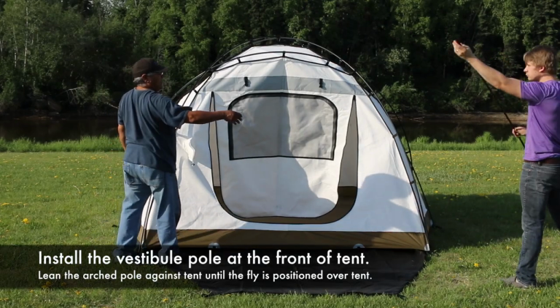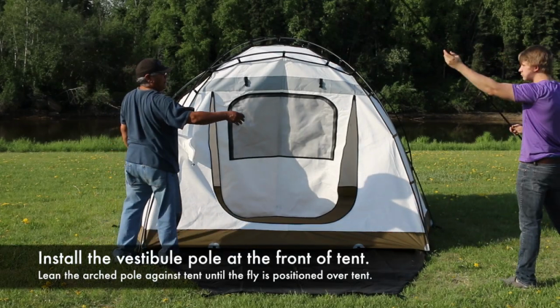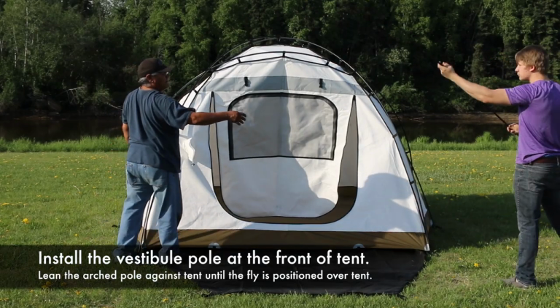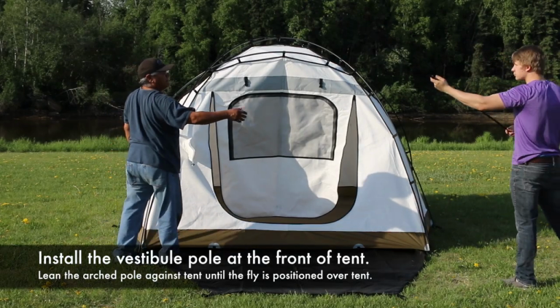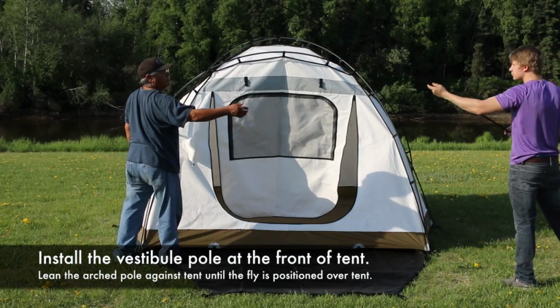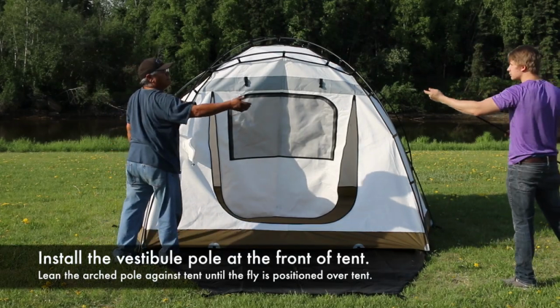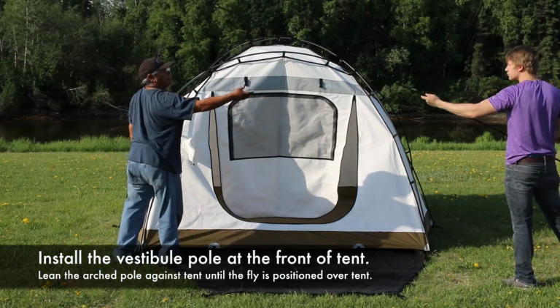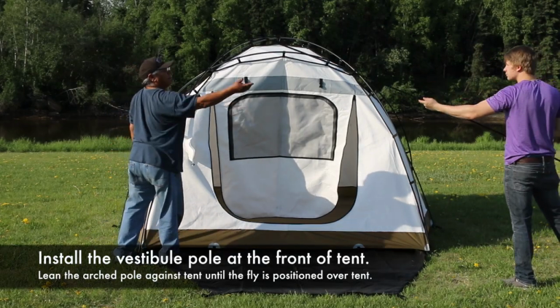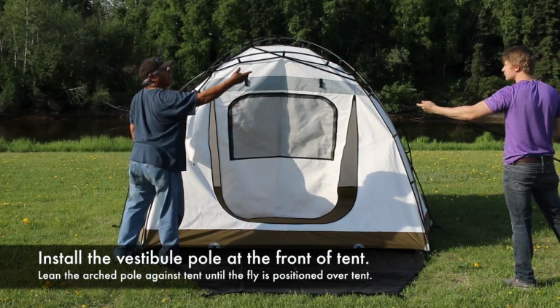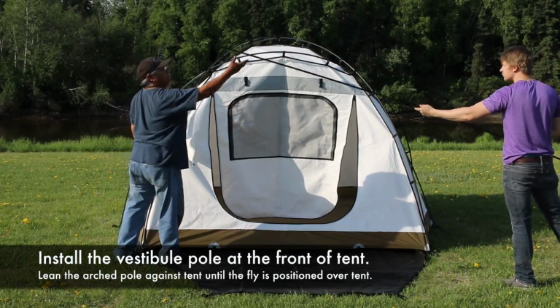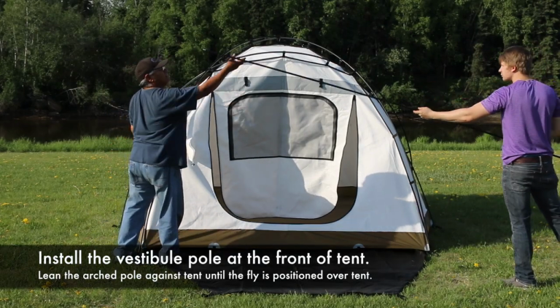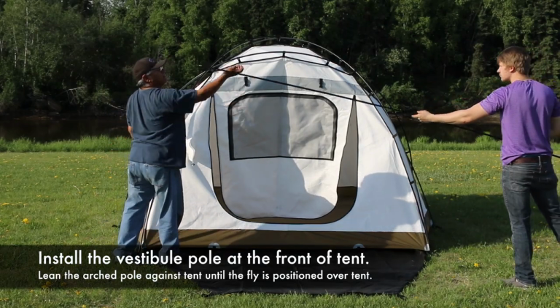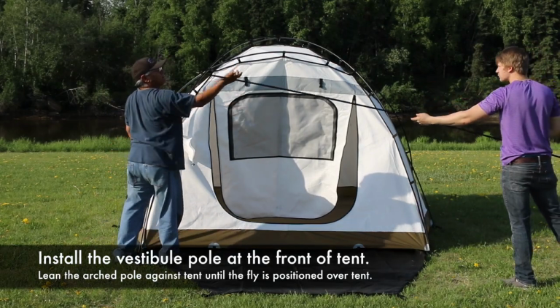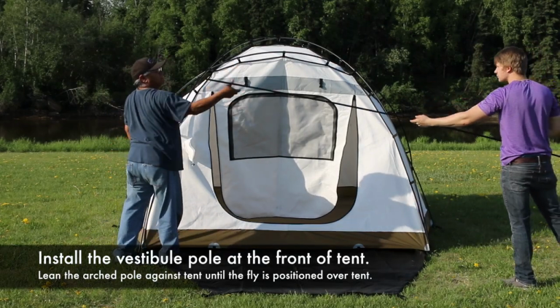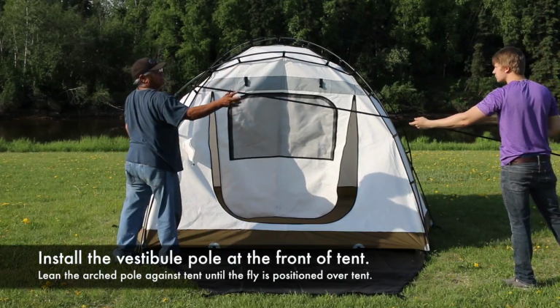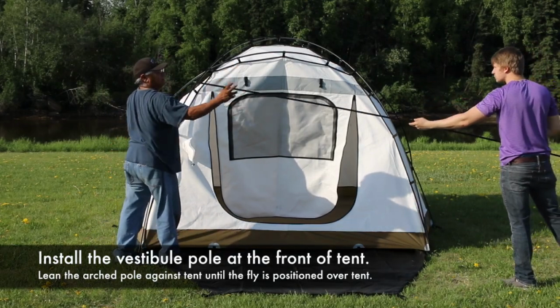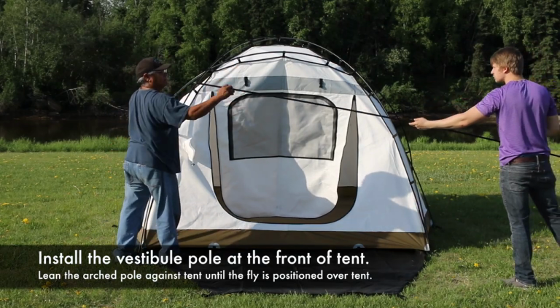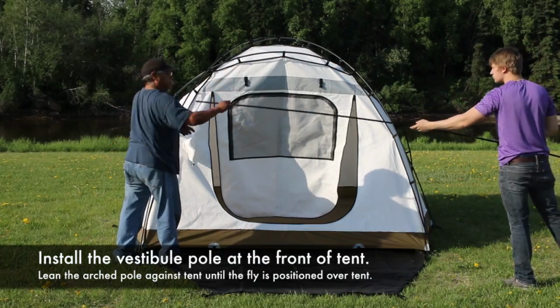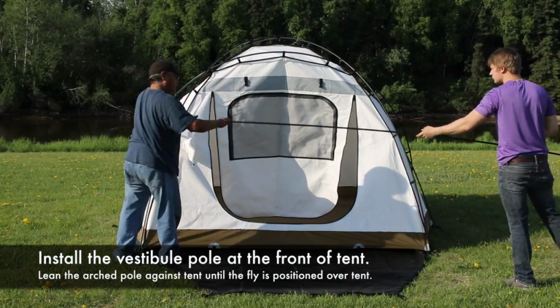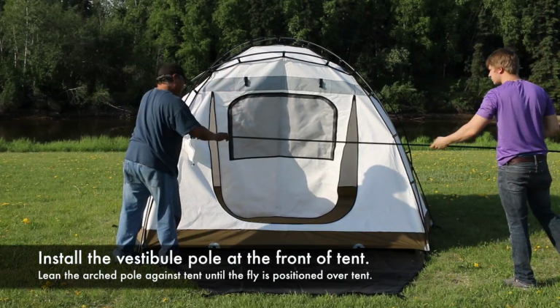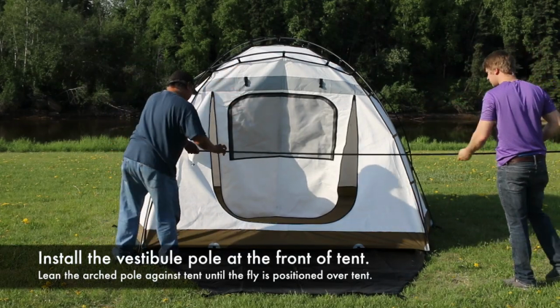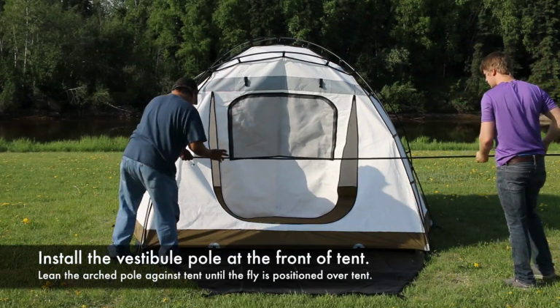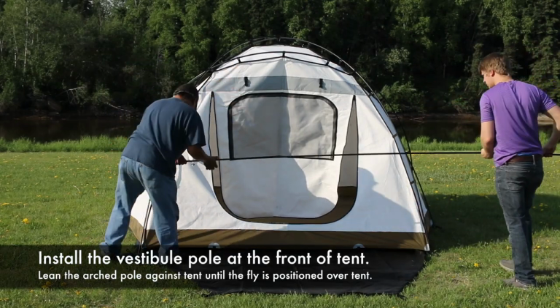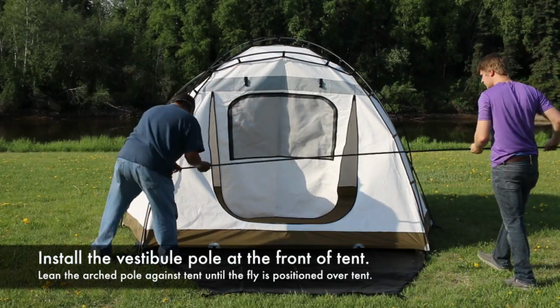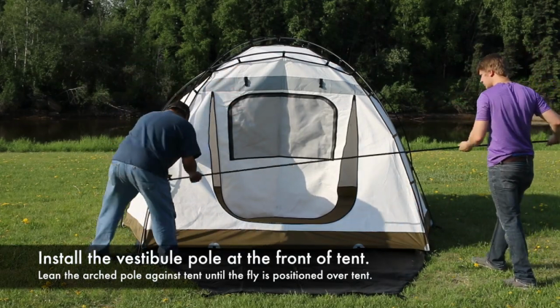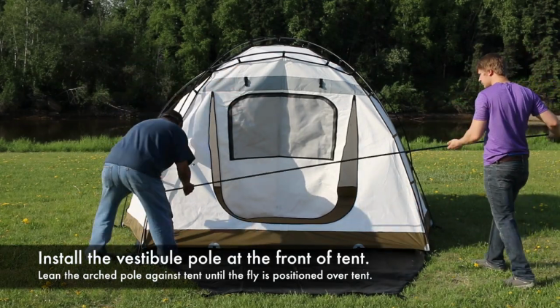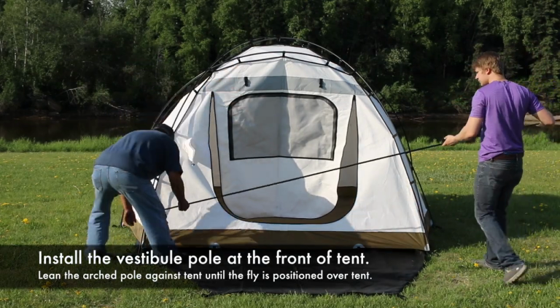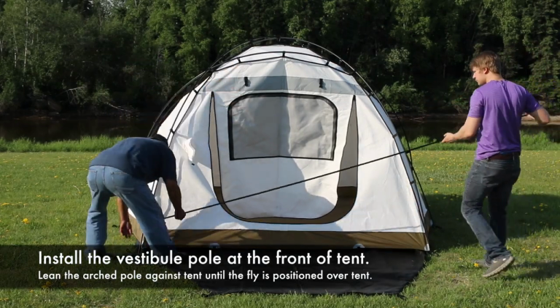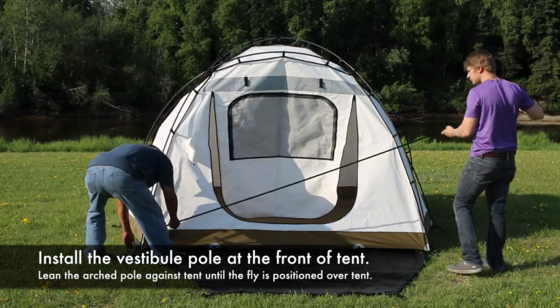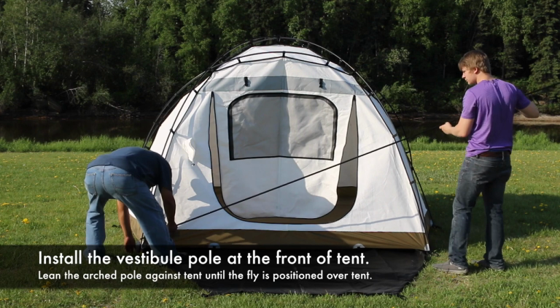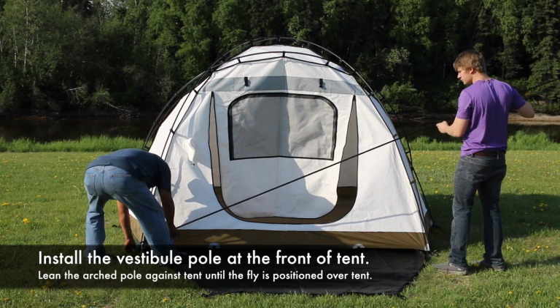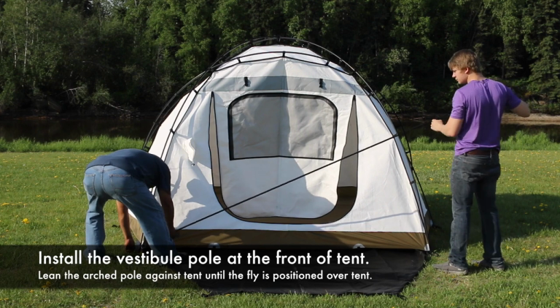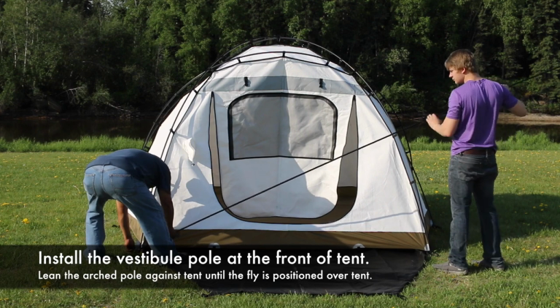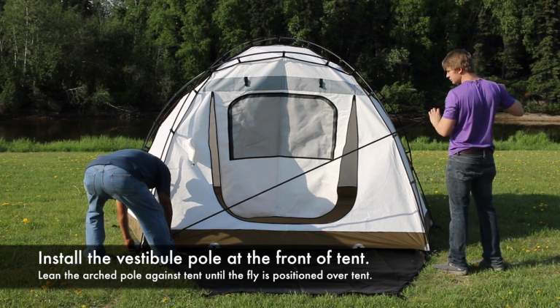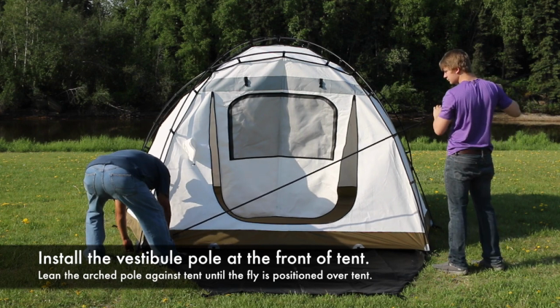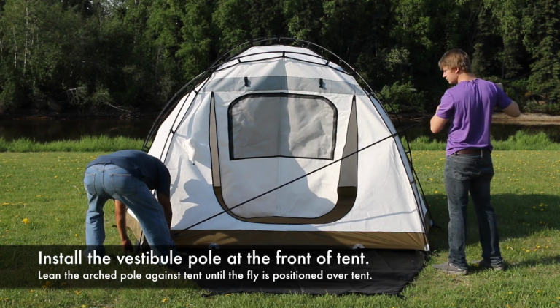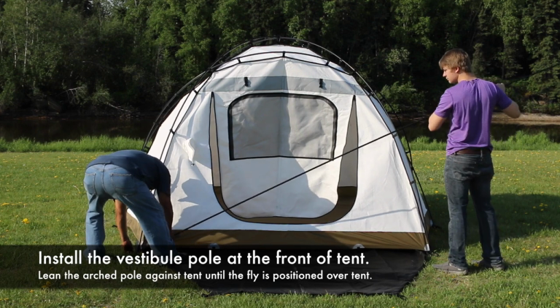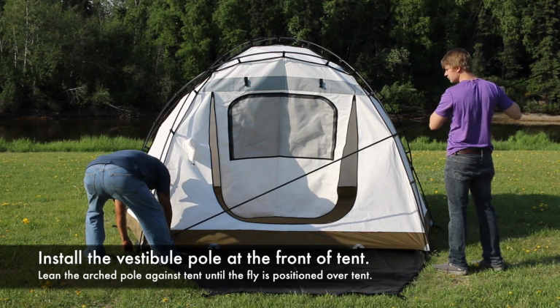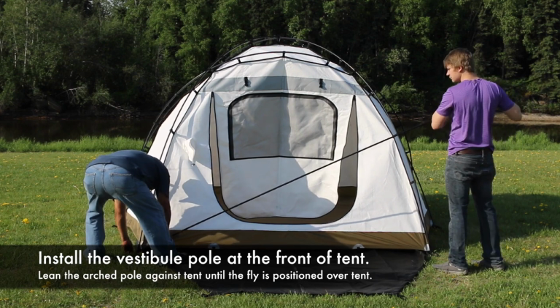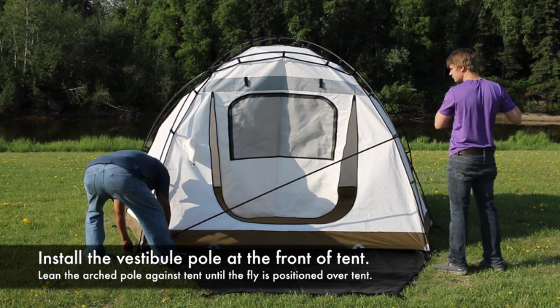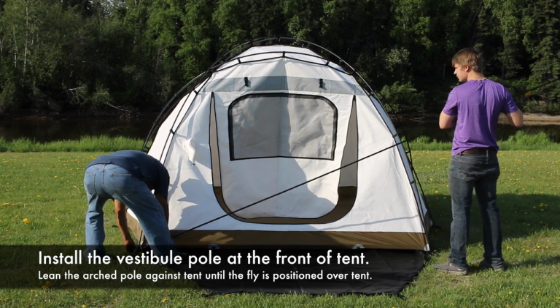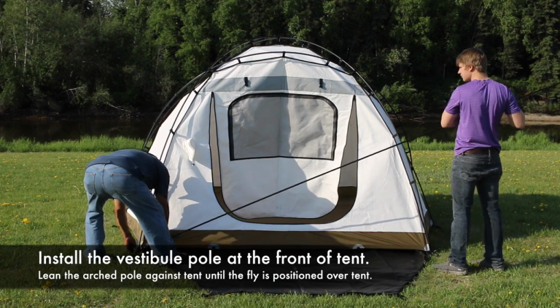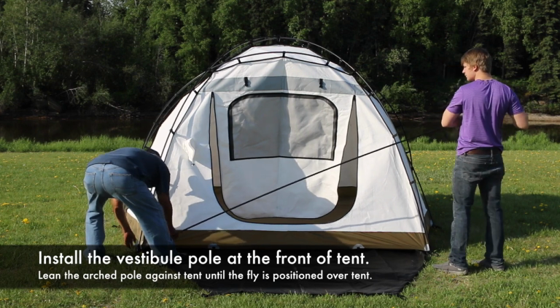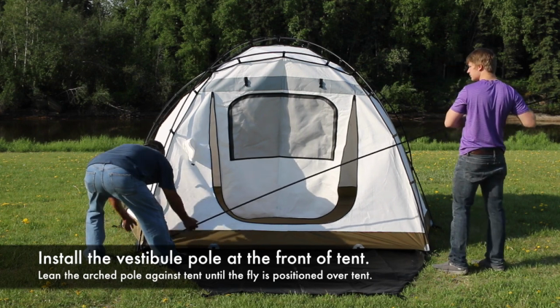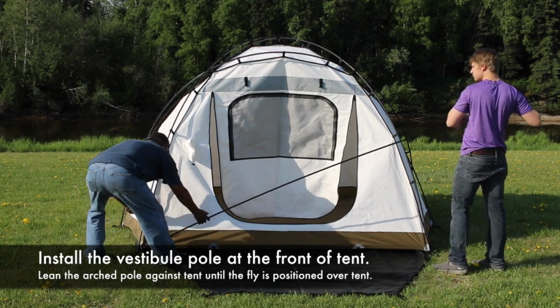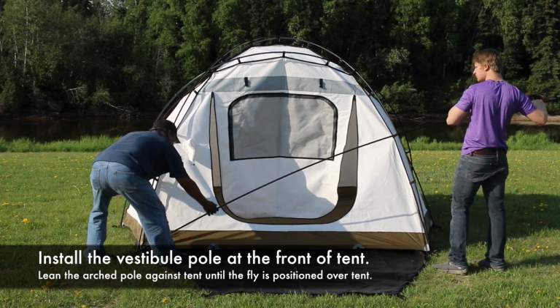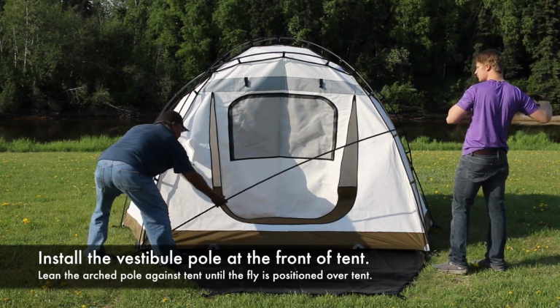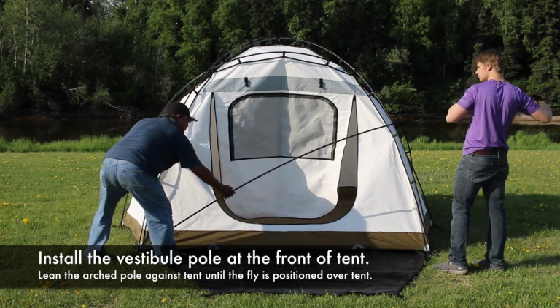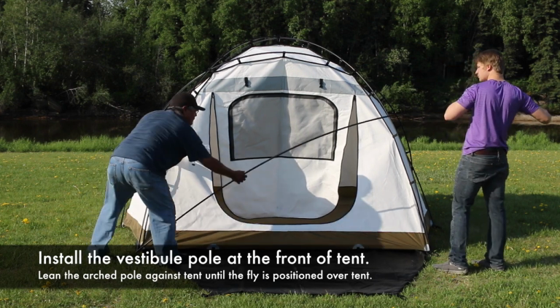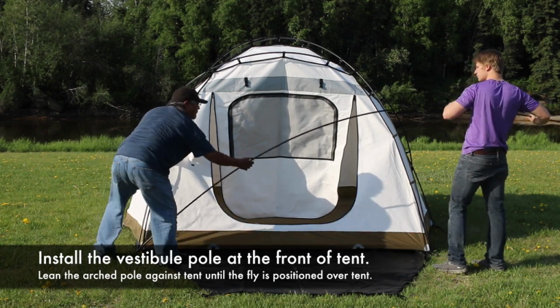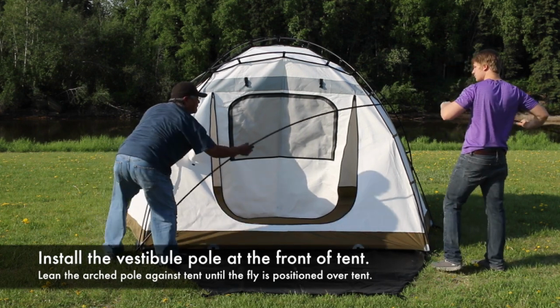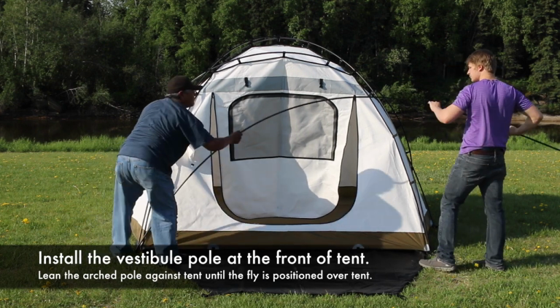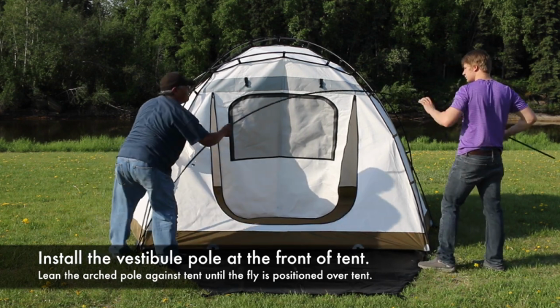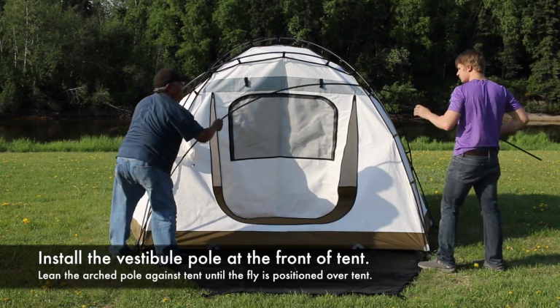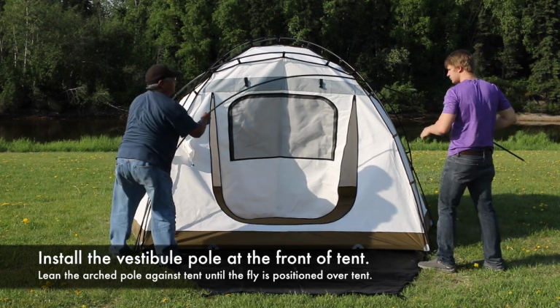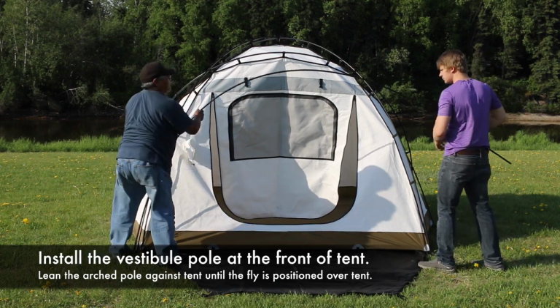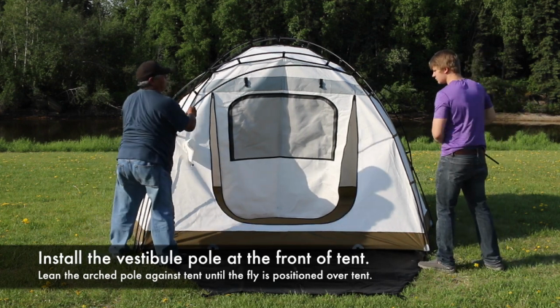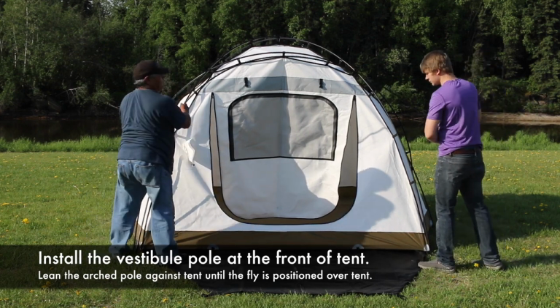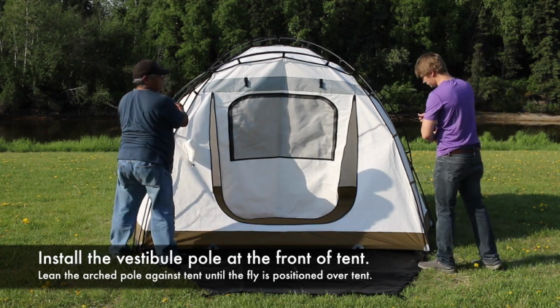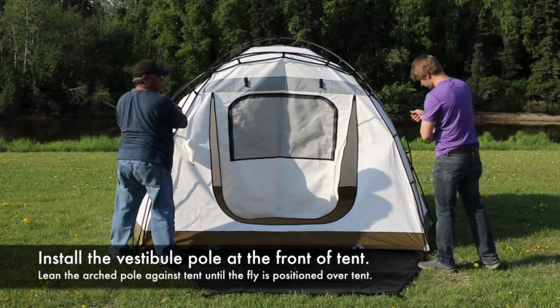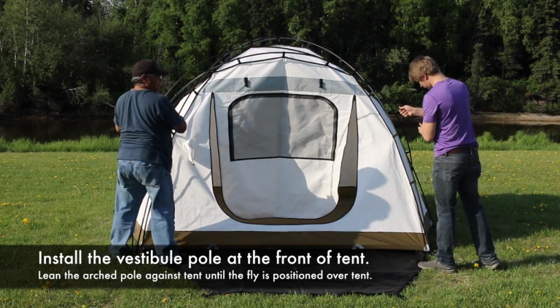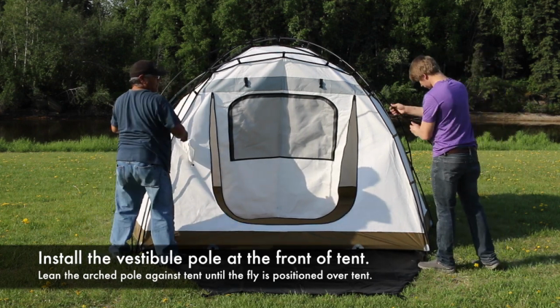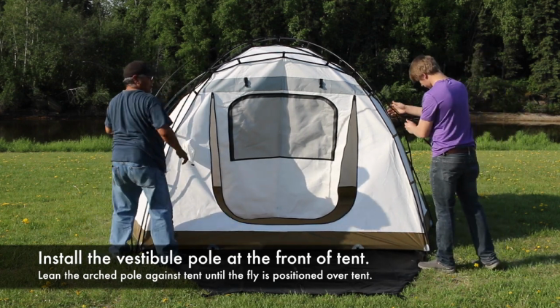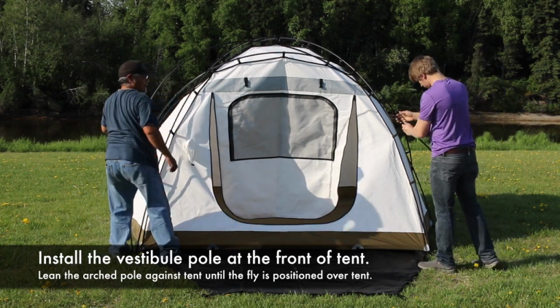Install the vestibule arch pole into the grommet strips on each side of the door. Lean the pole against the tent body for now.